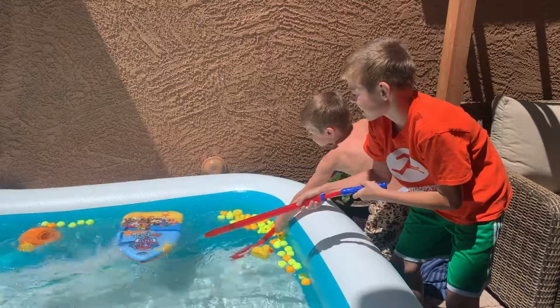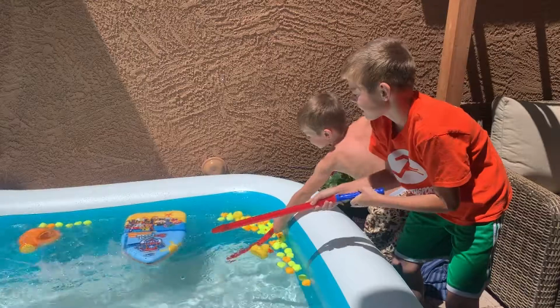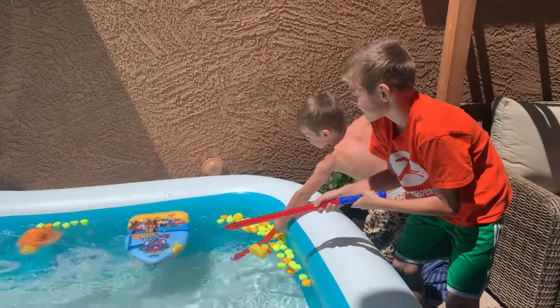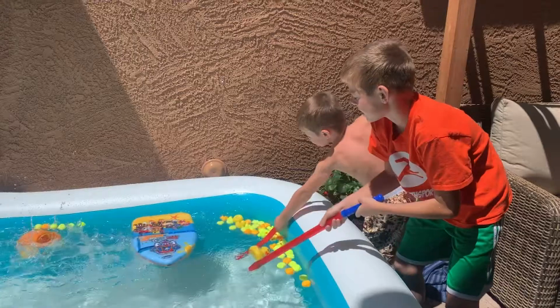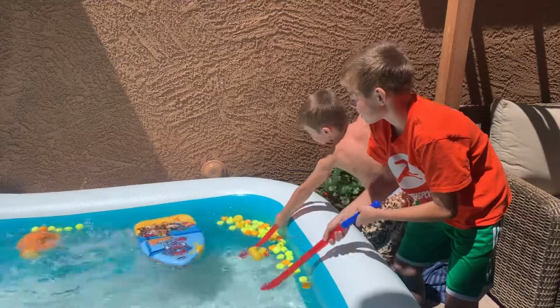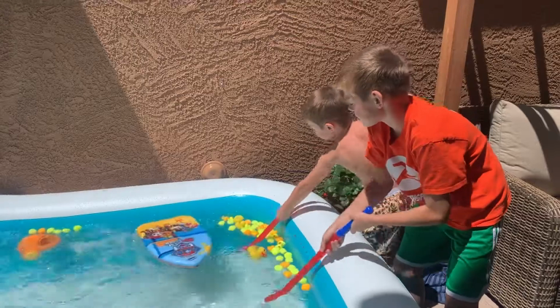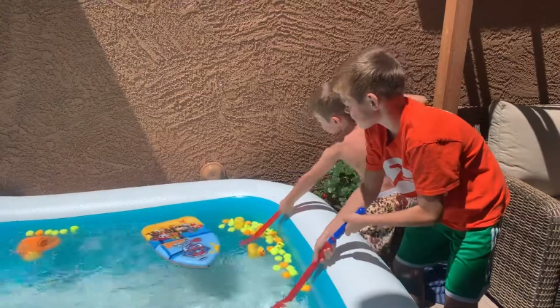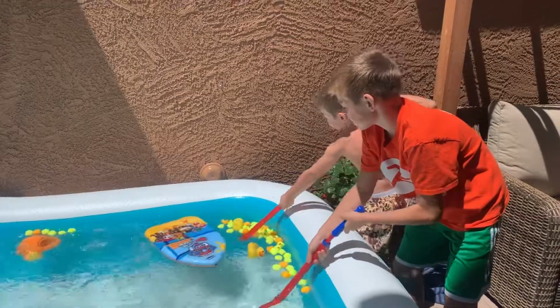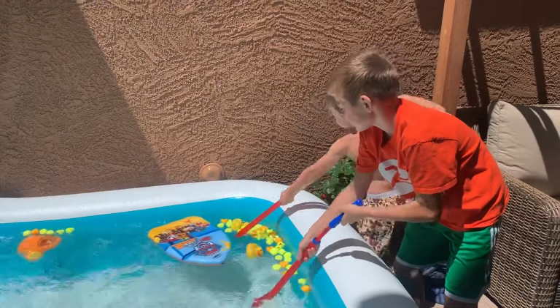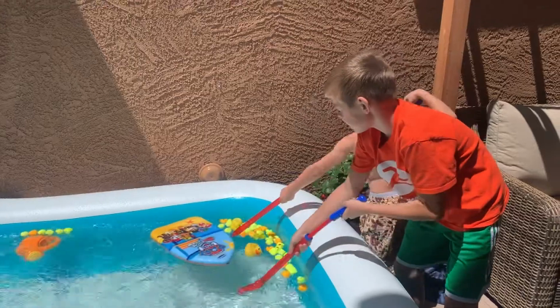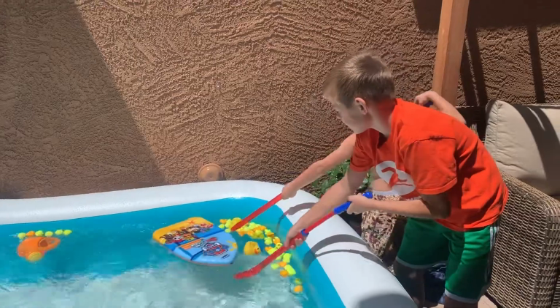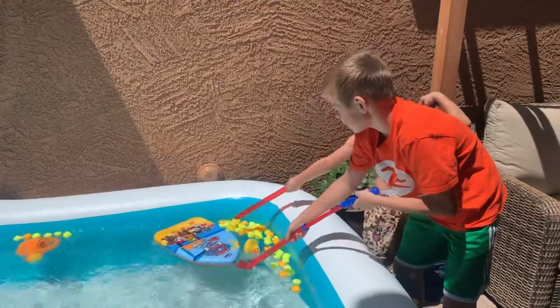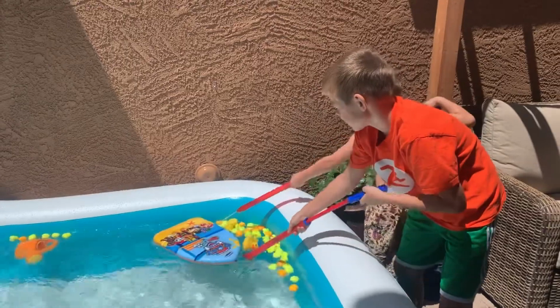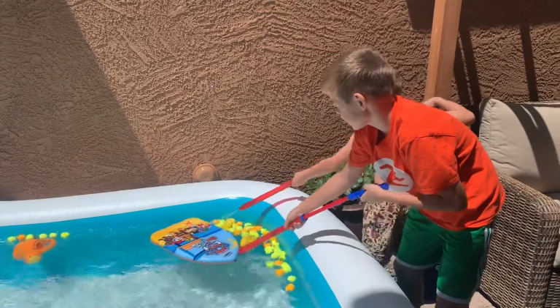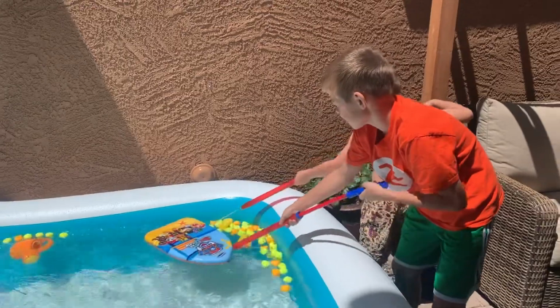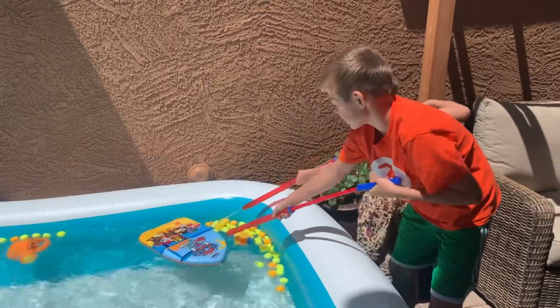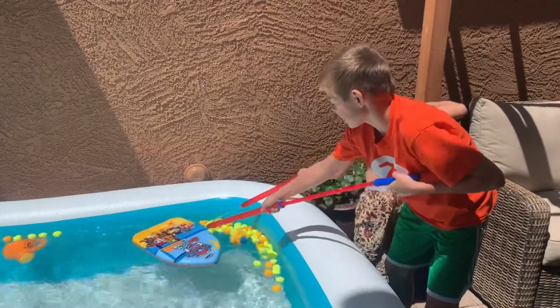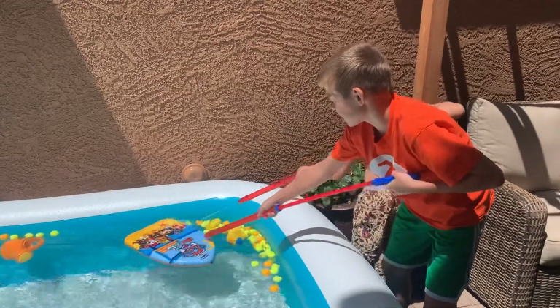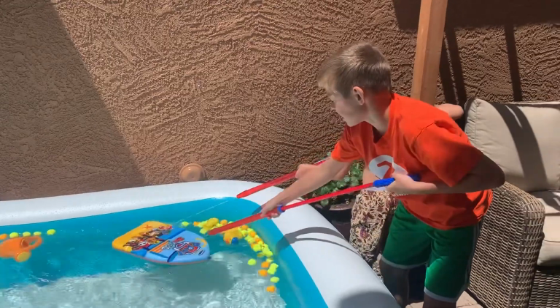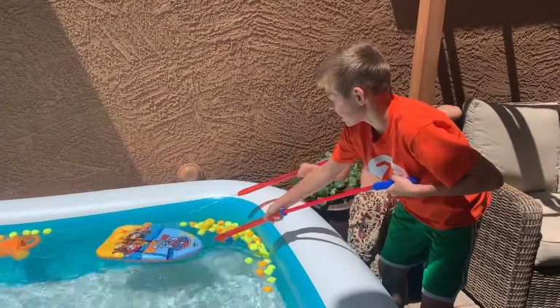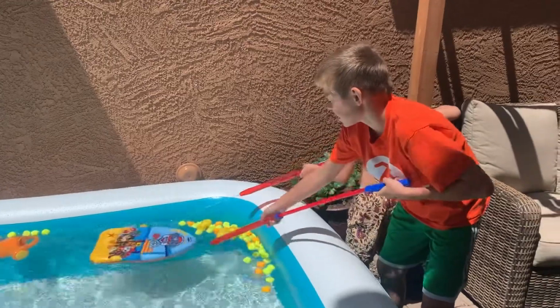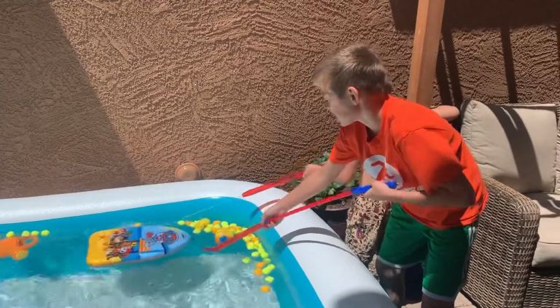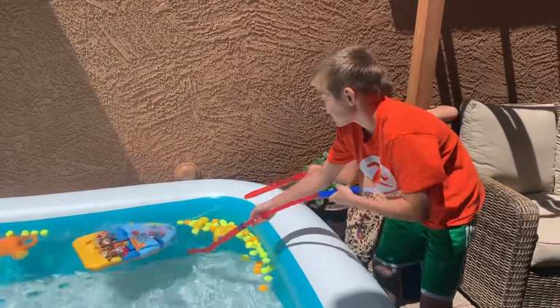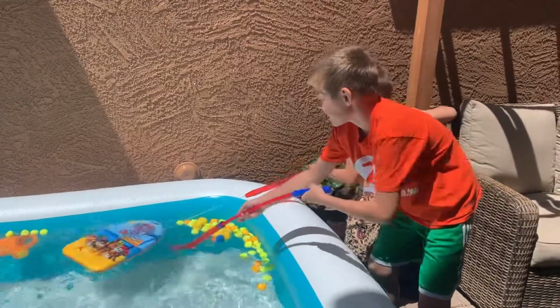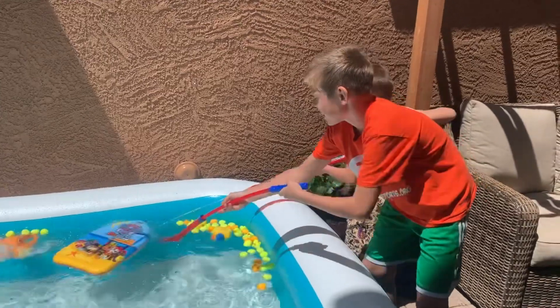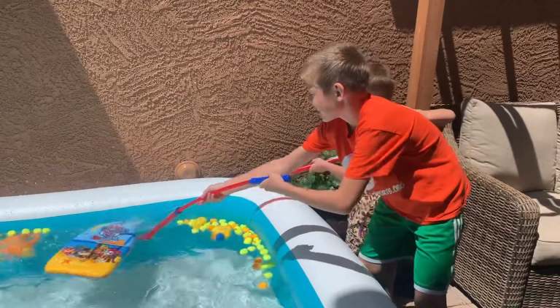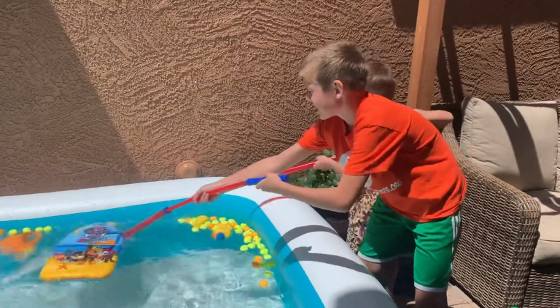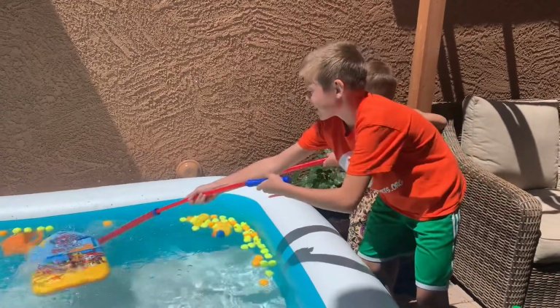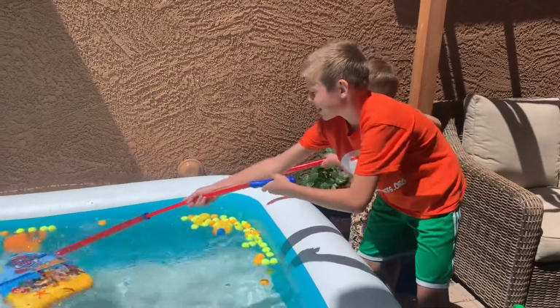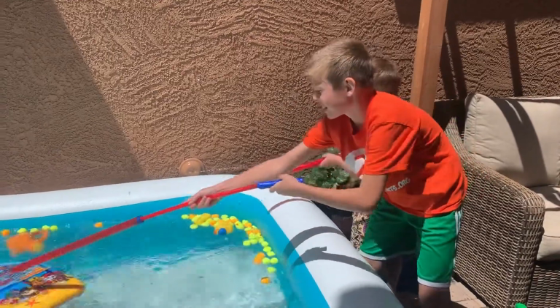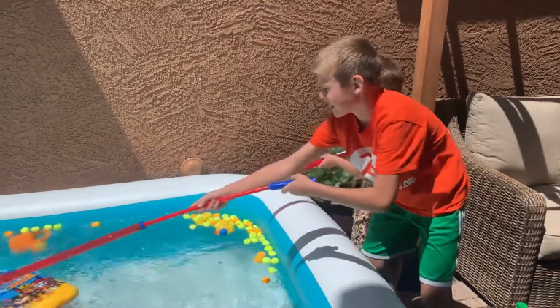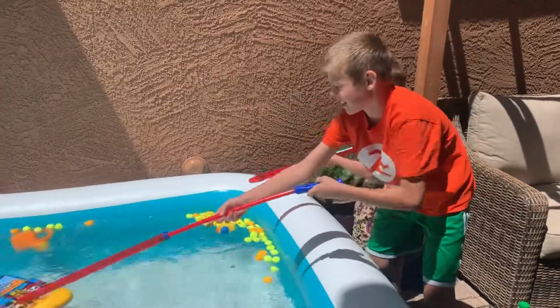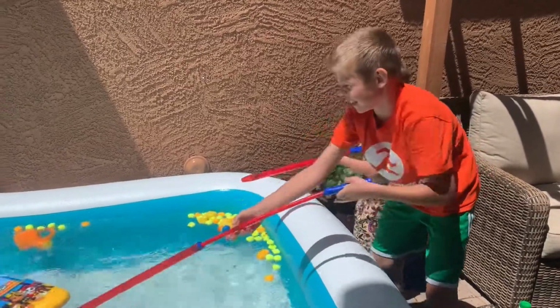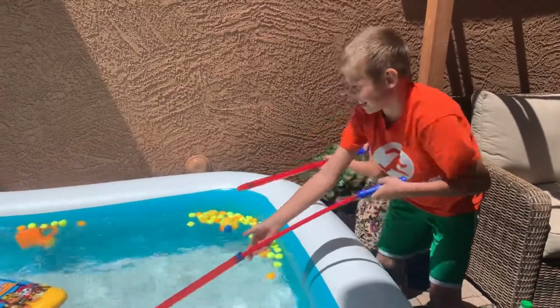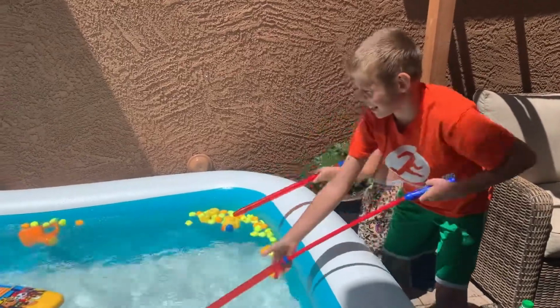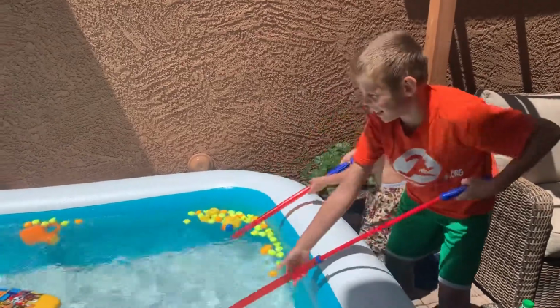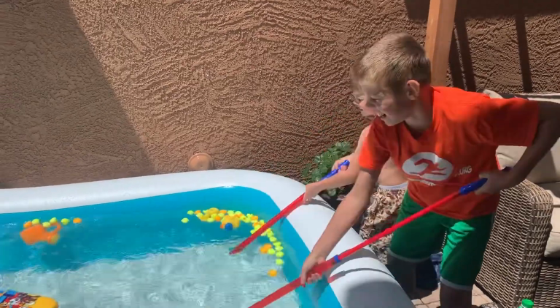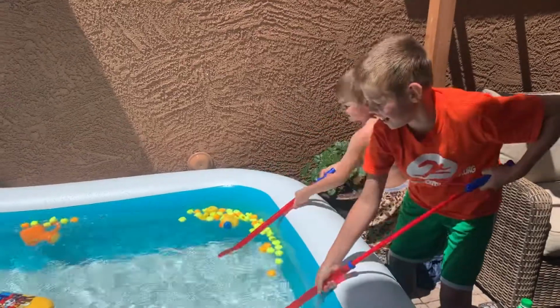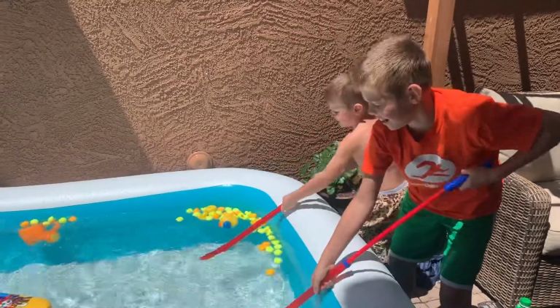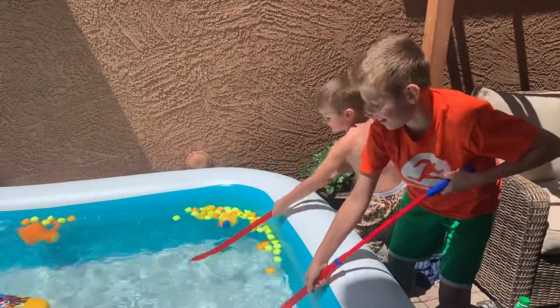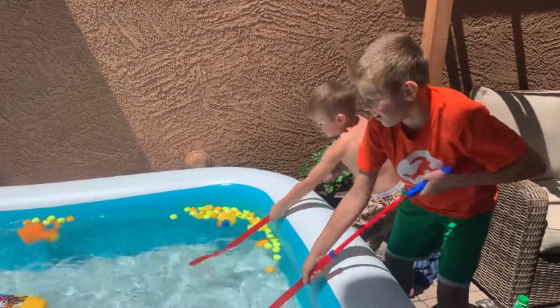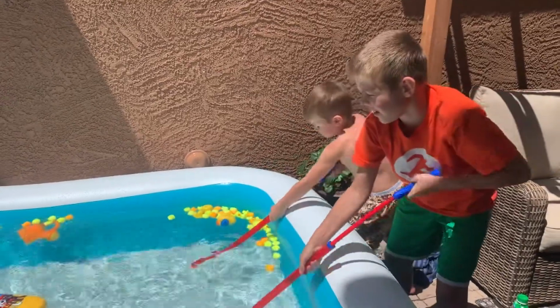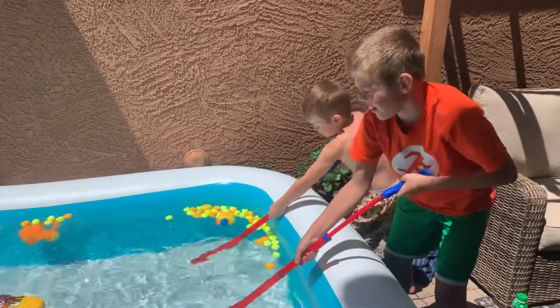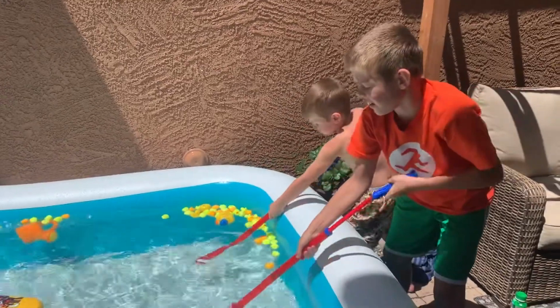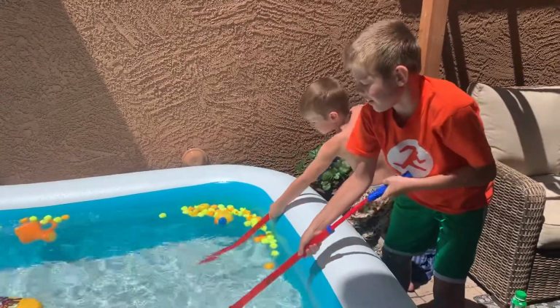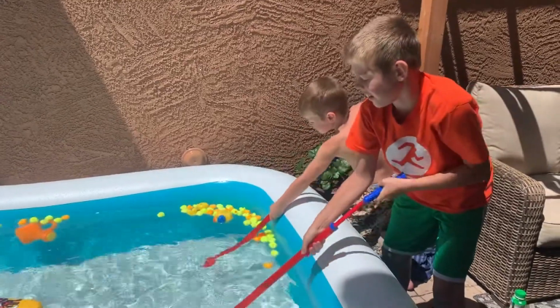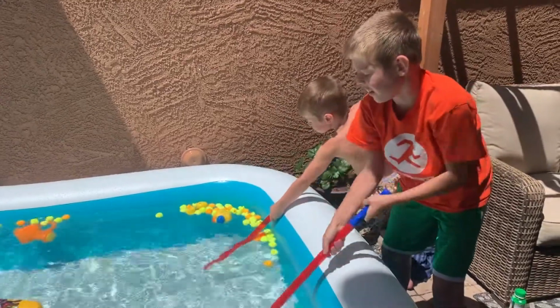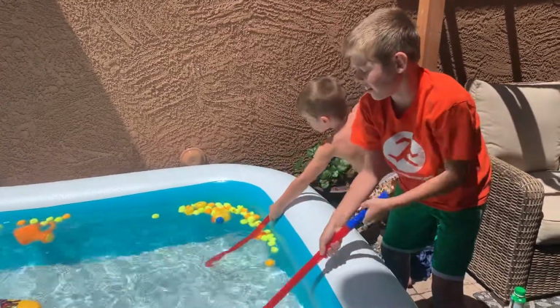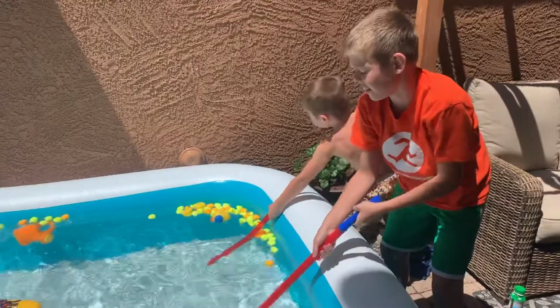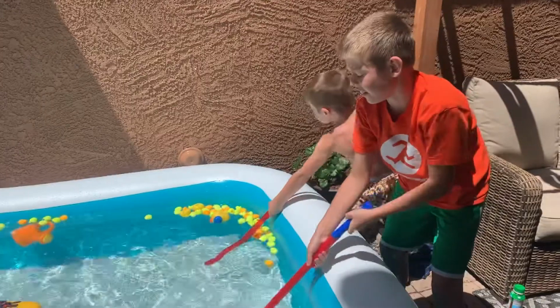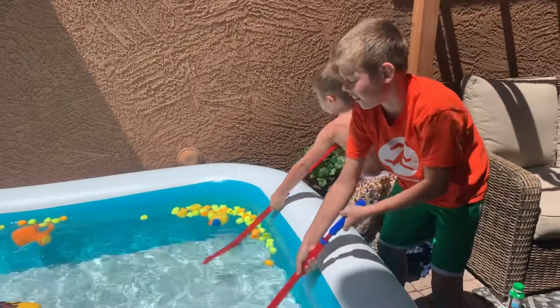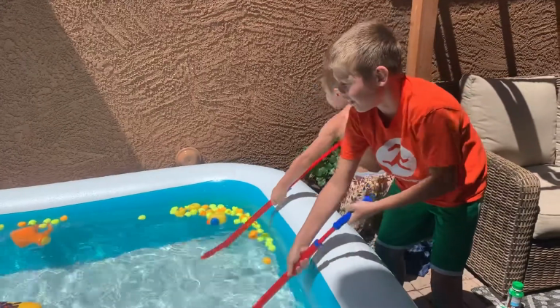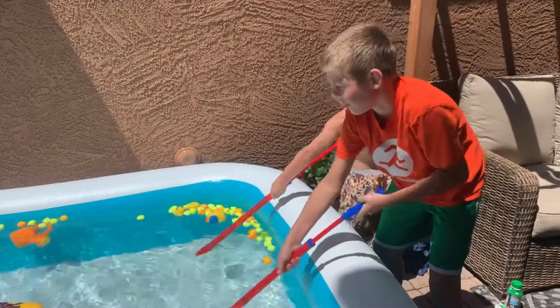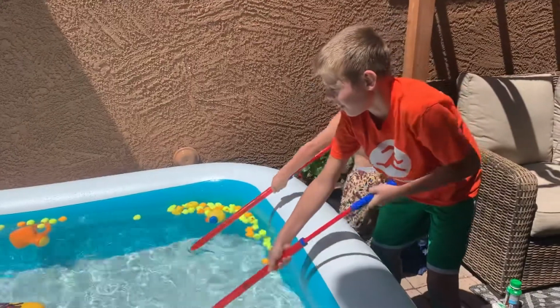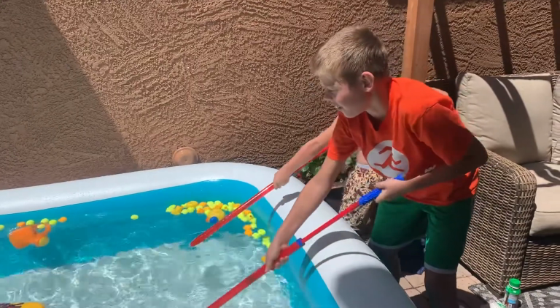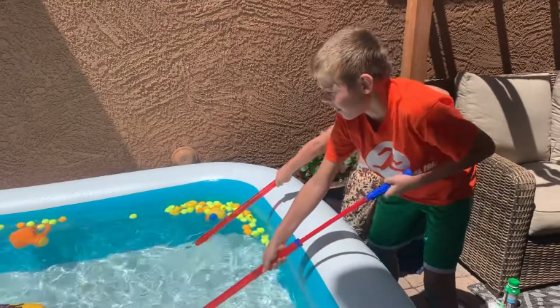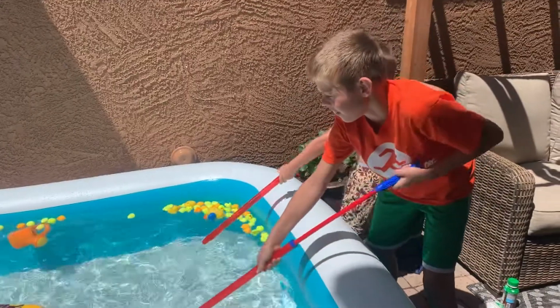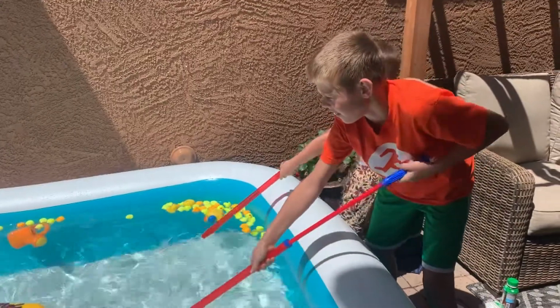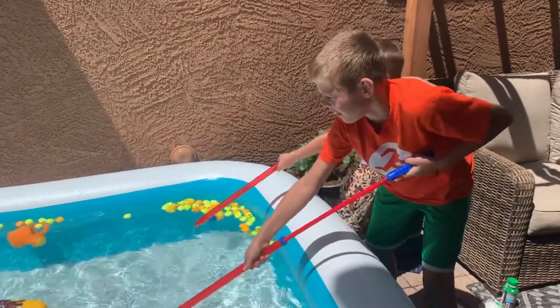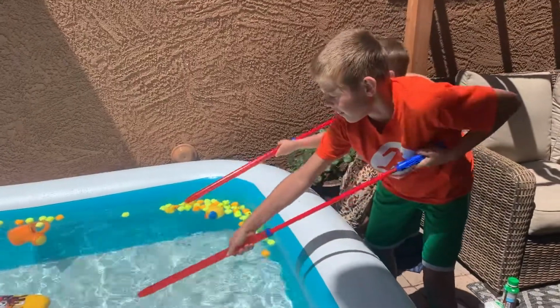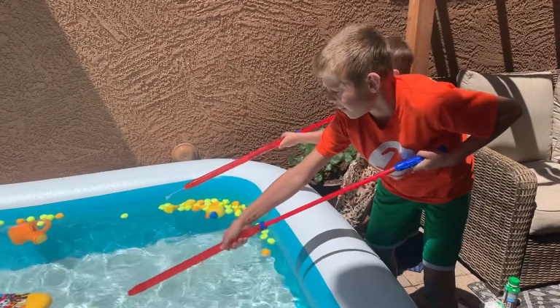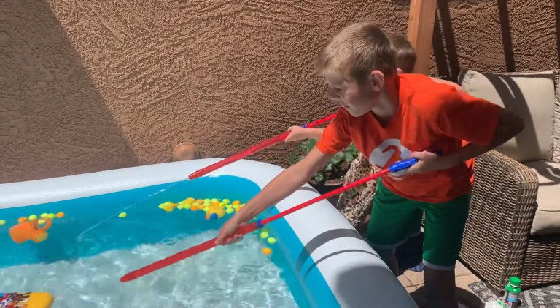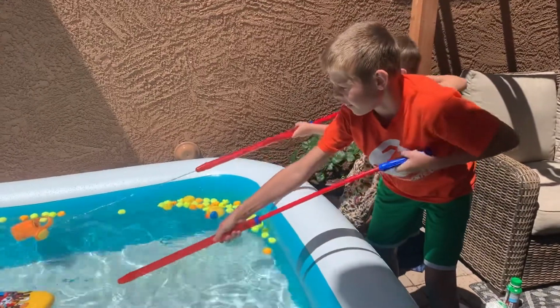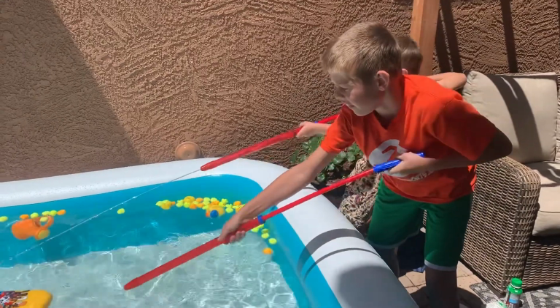So maybe you have some squirt guns in your garage or backyard, or you can get them on the Walmart grocery, I think.